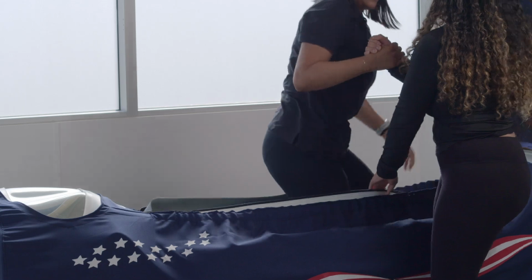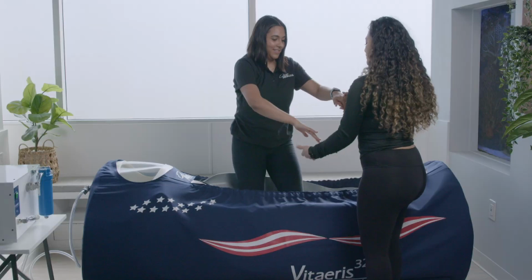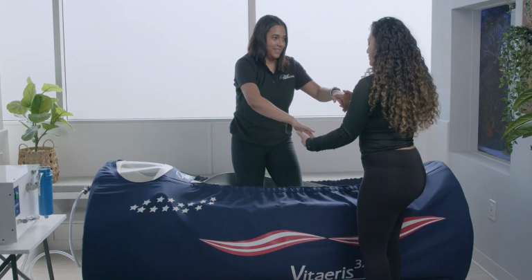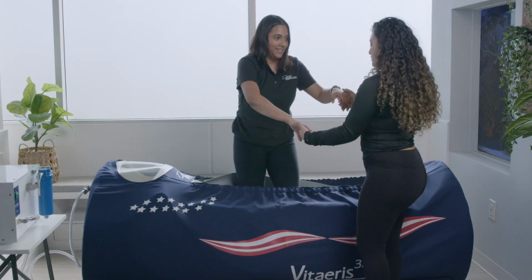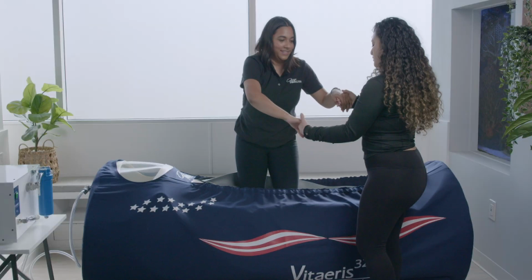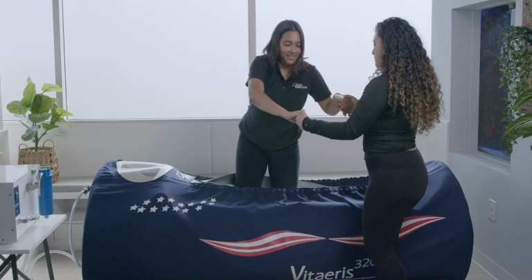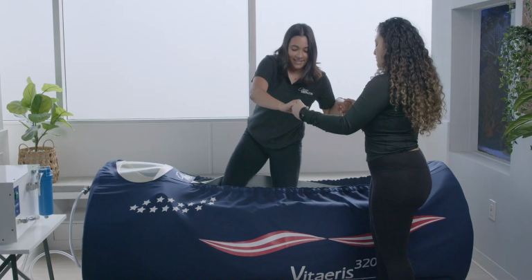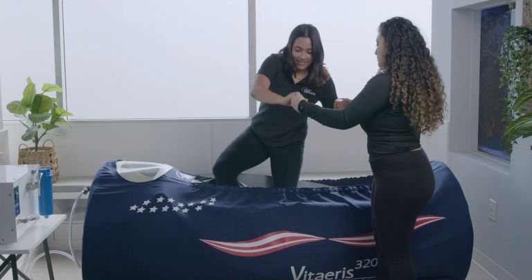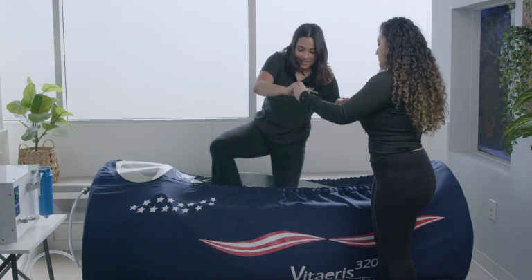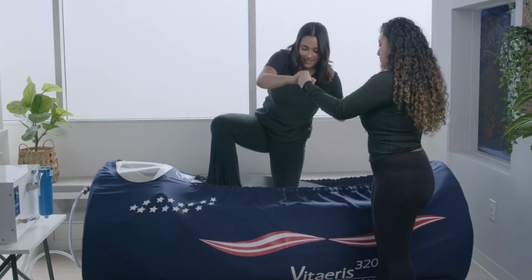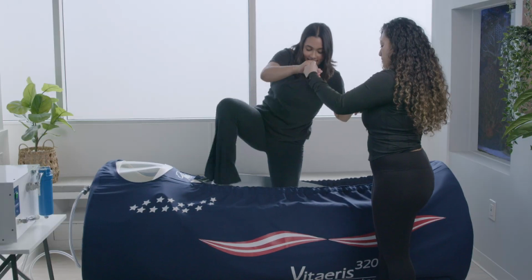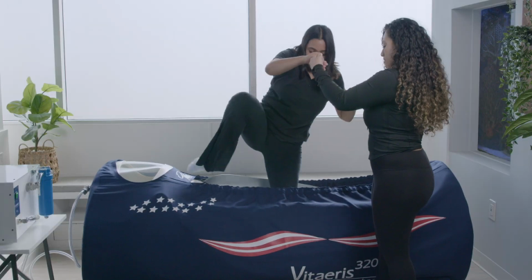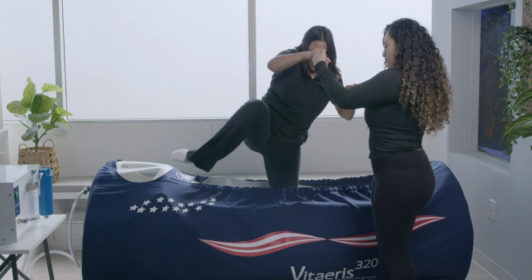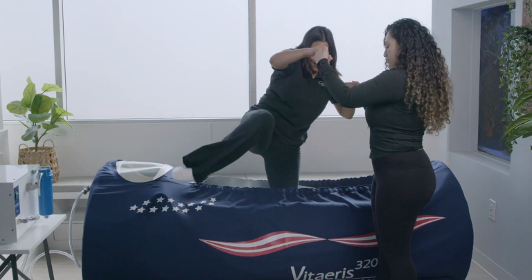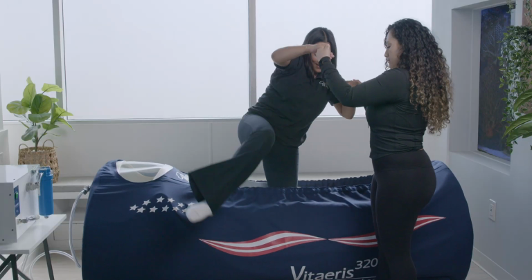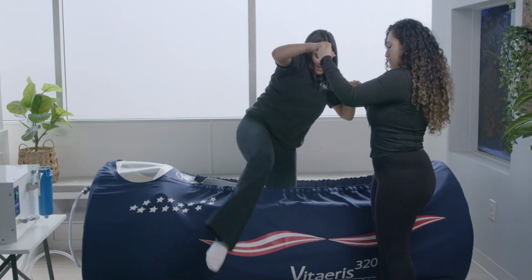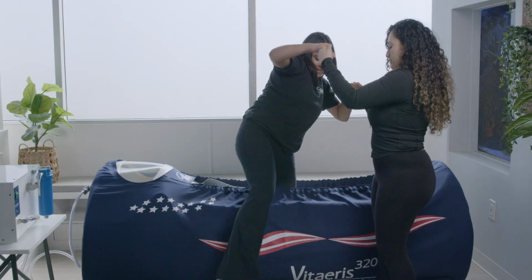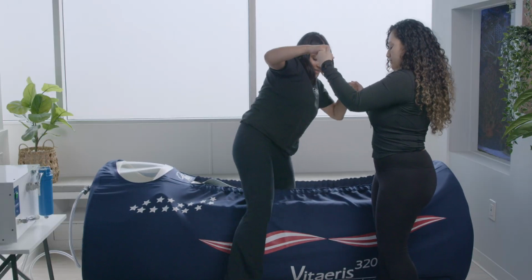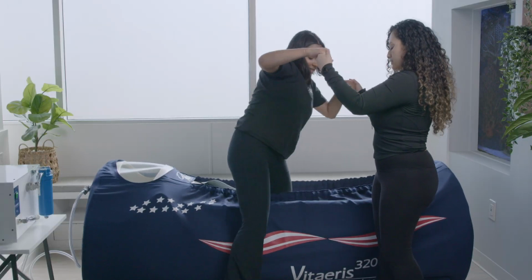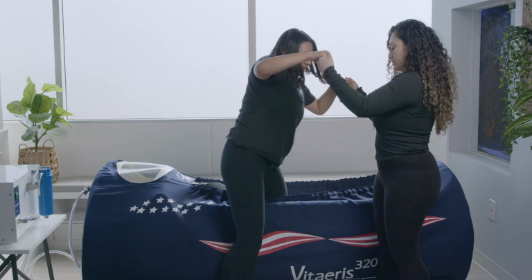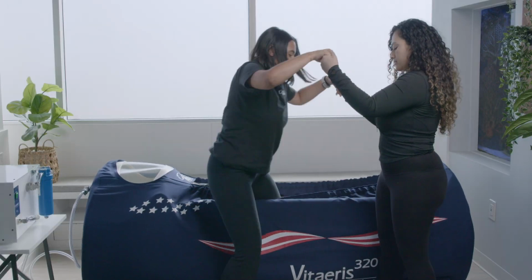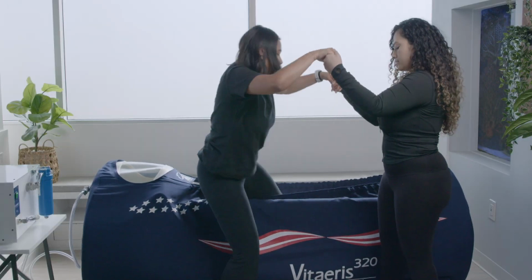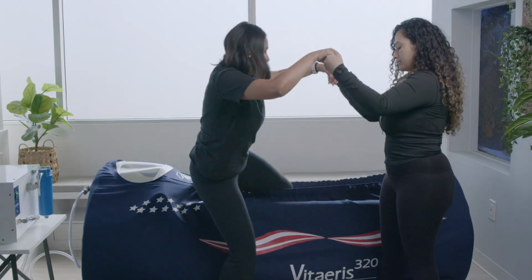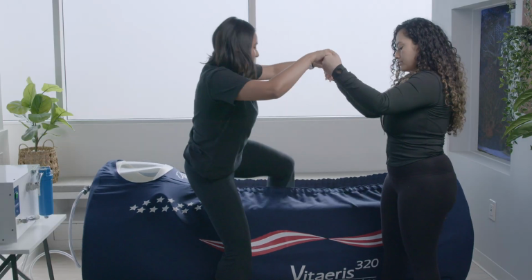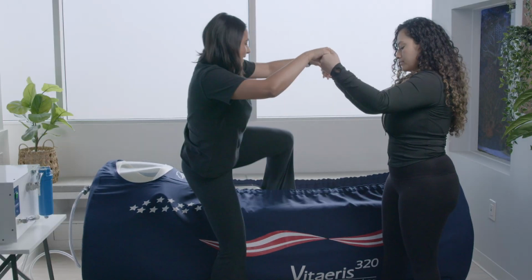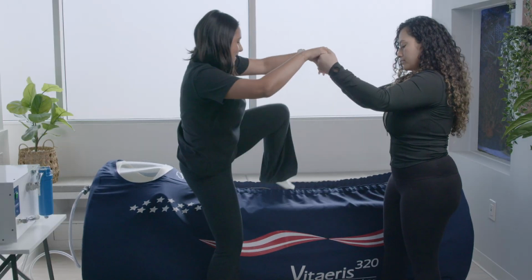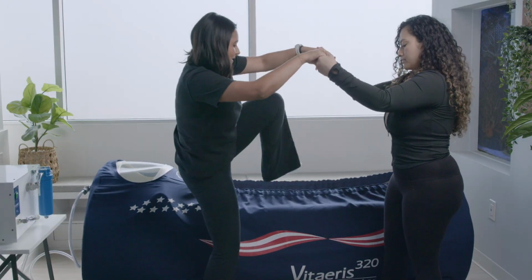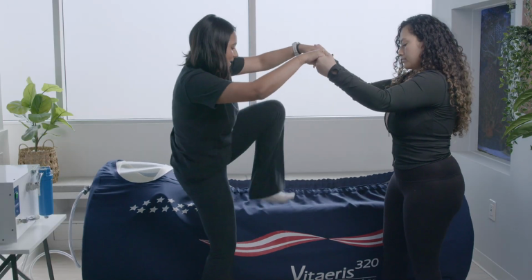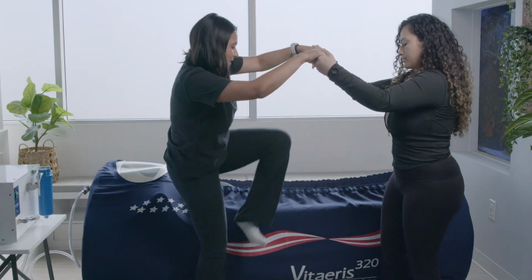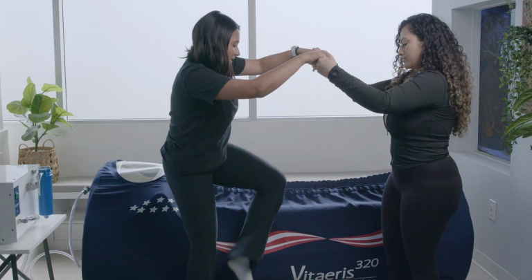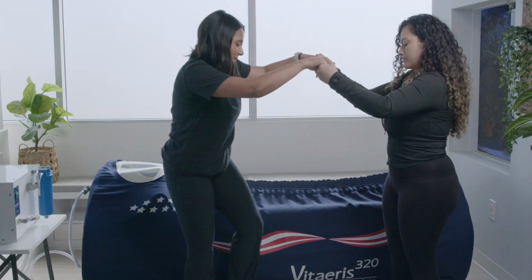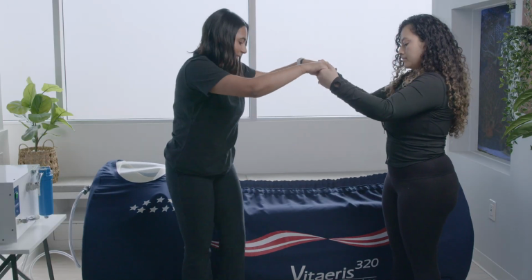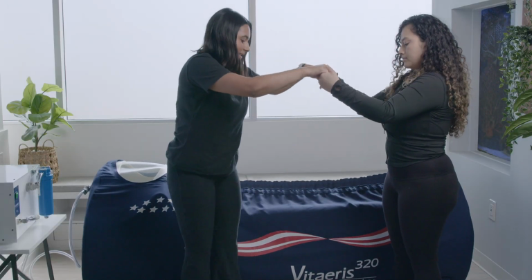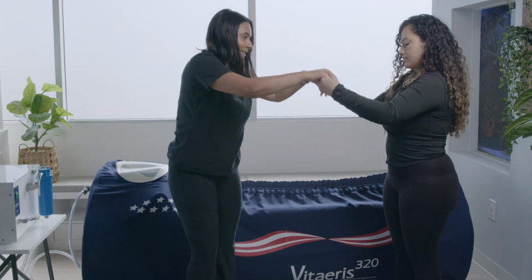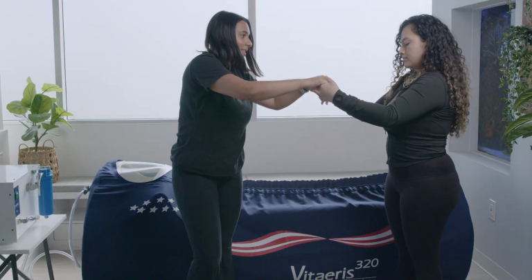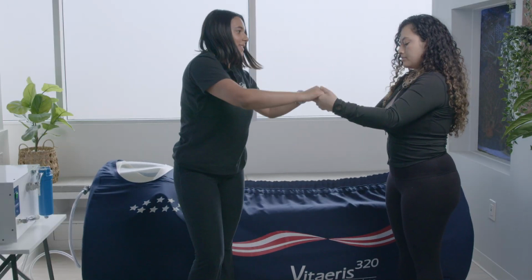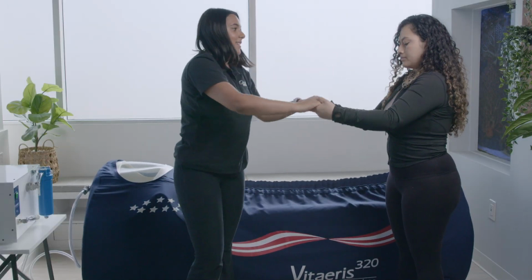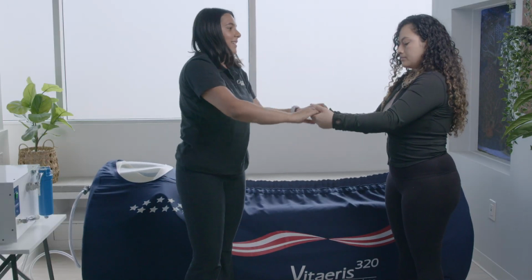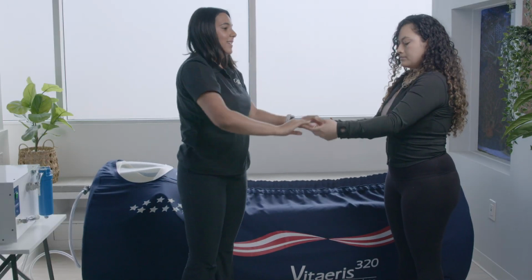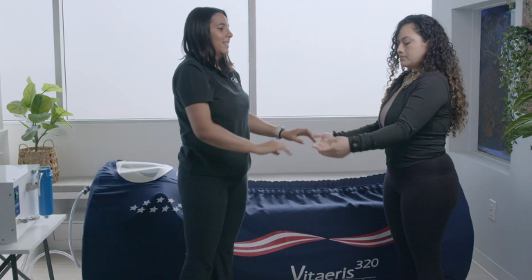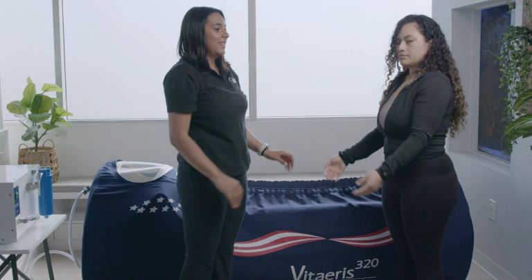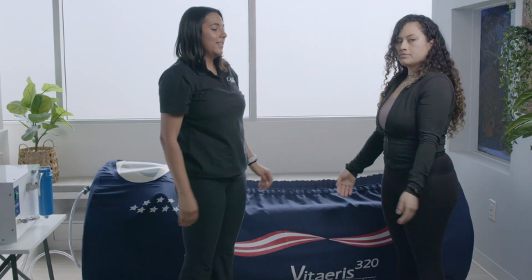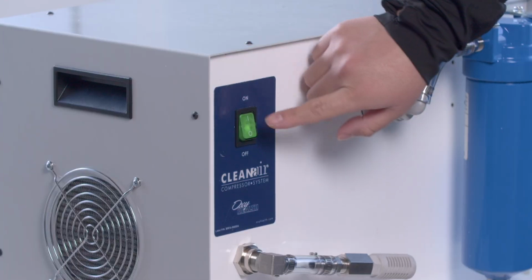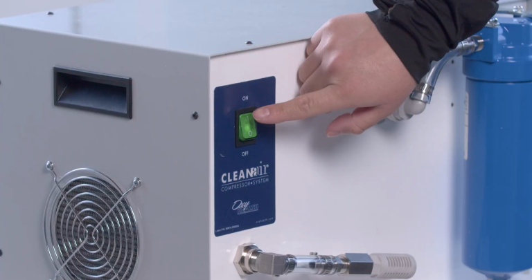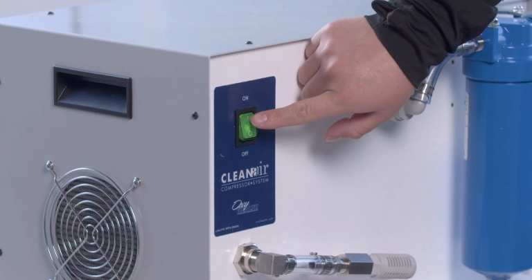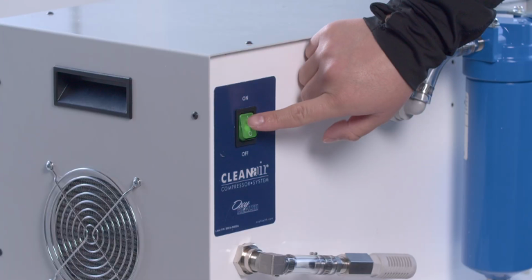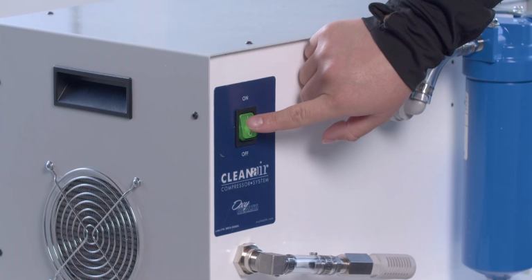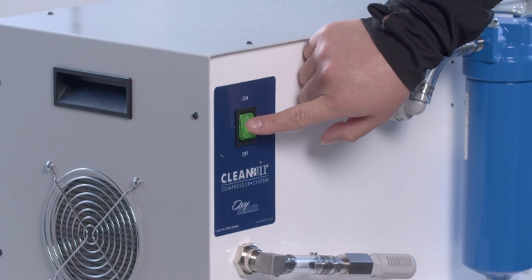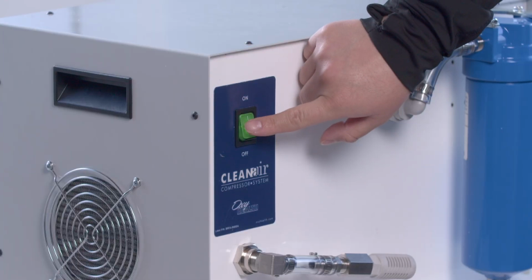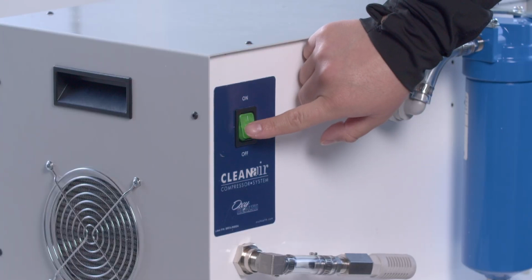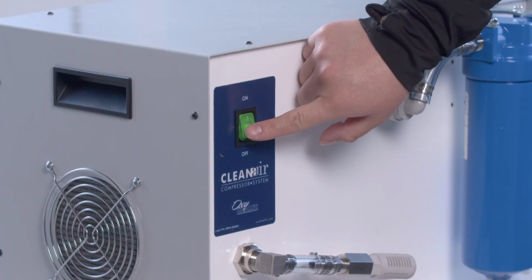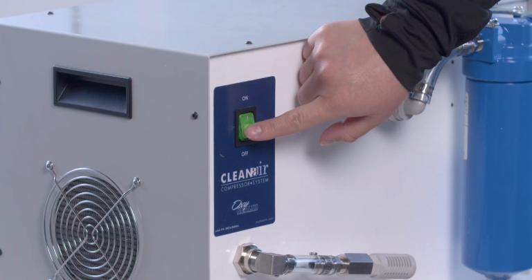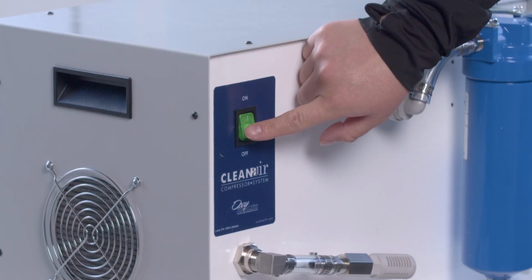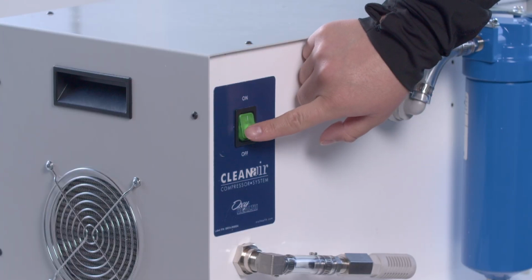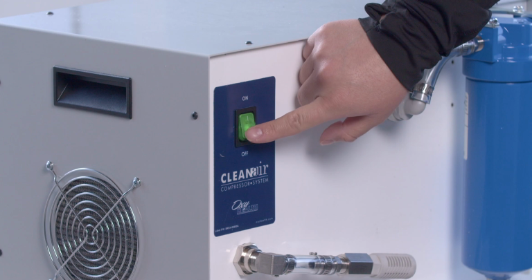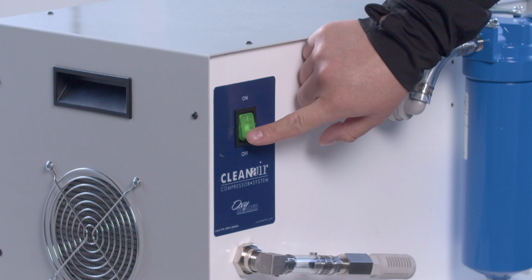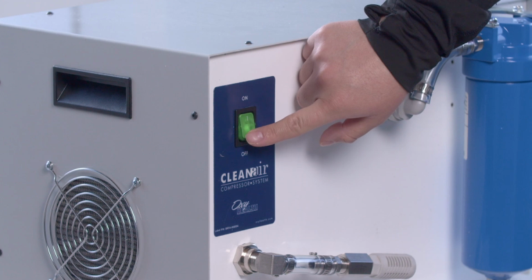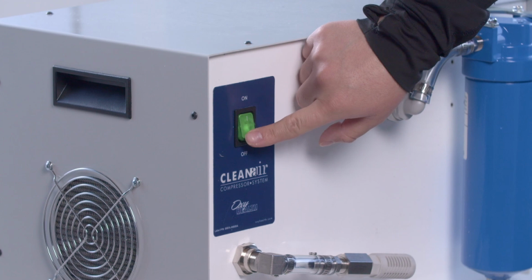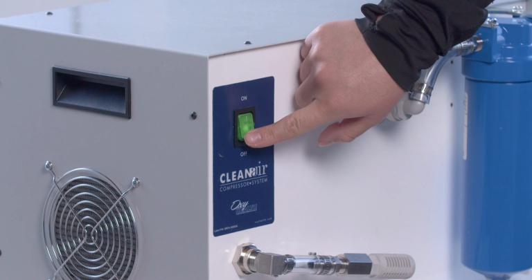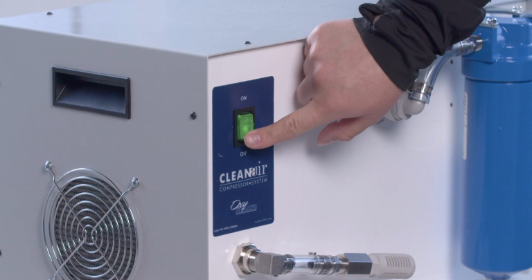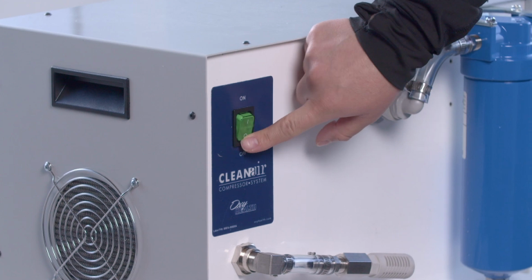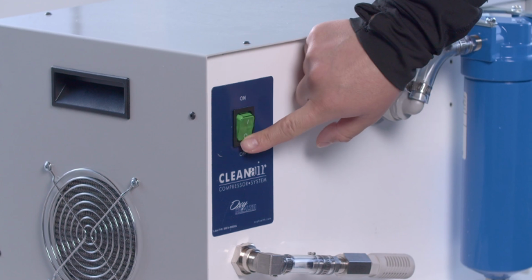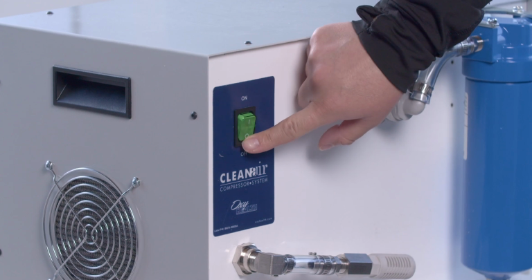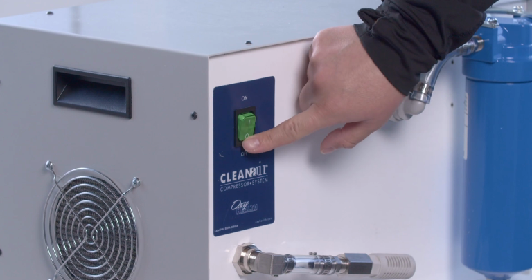Alternately, a person can be picked up and out from inside the chamber if needed. Finally, turn off the compressor.